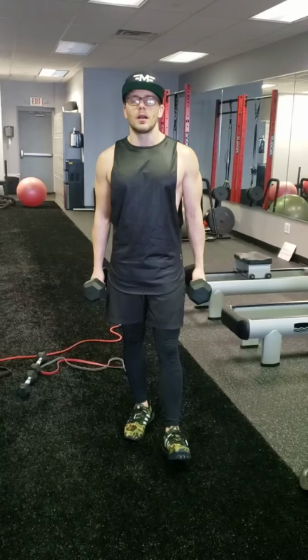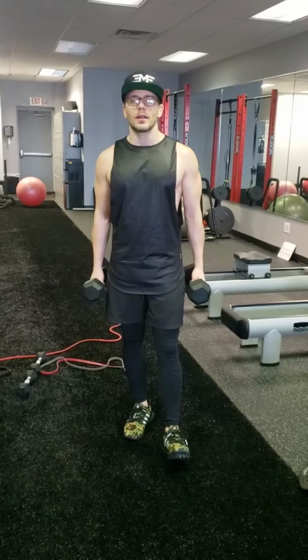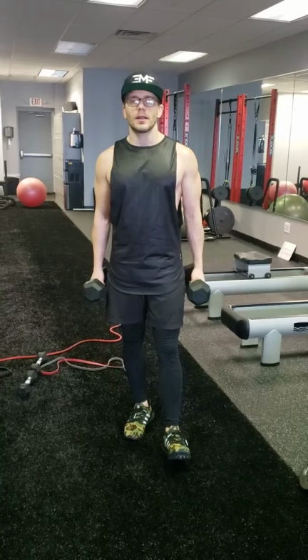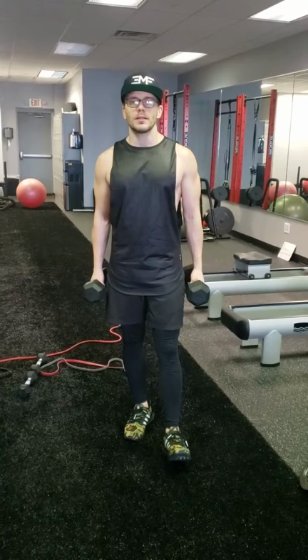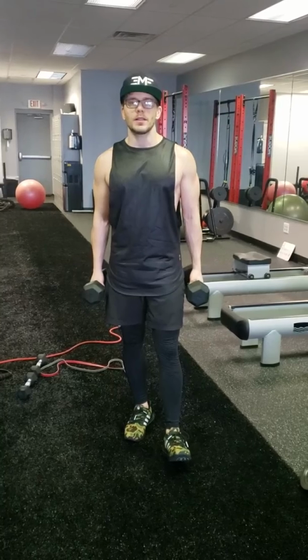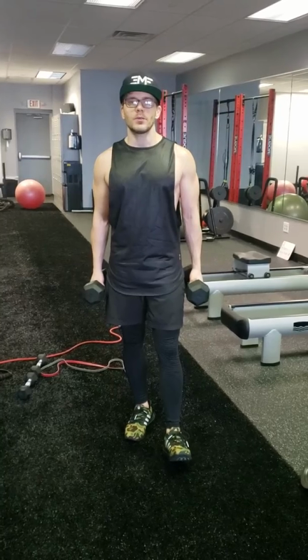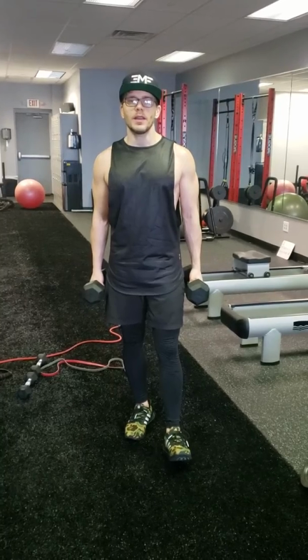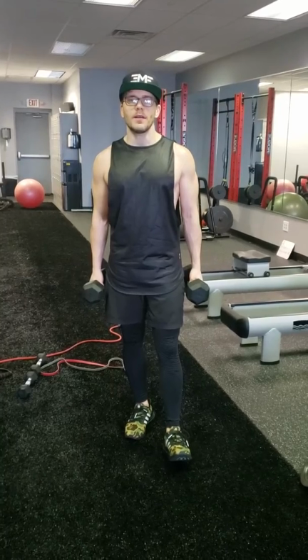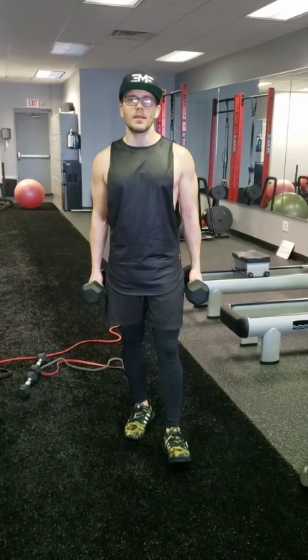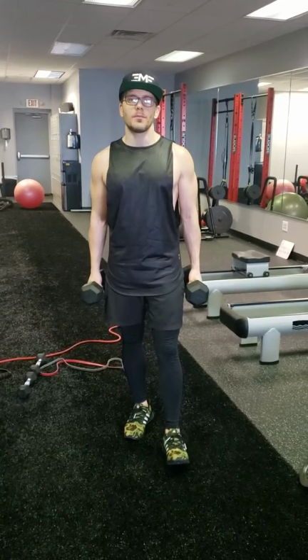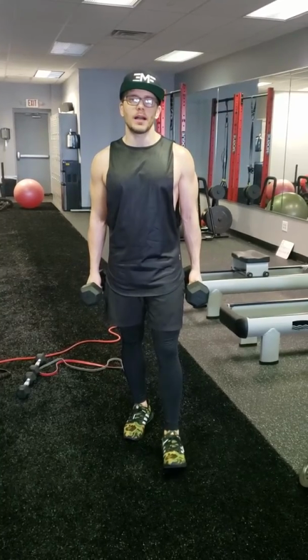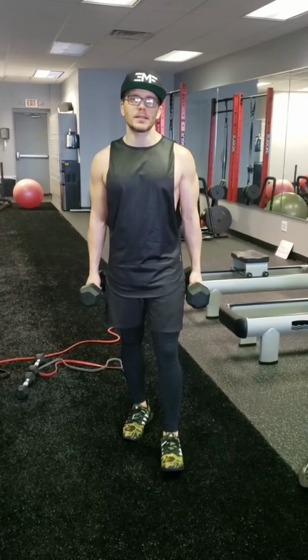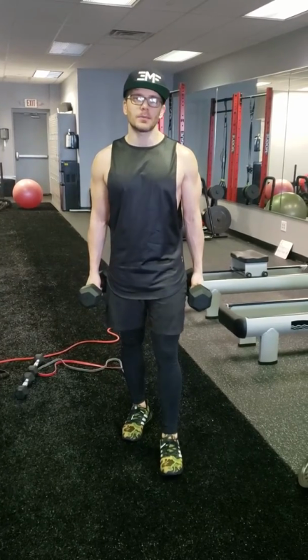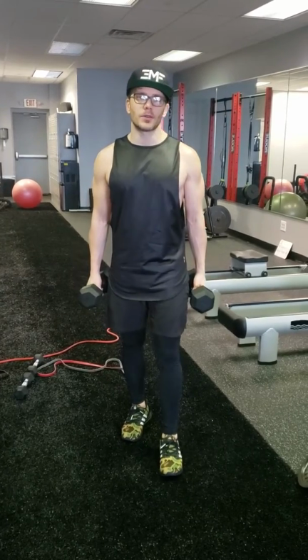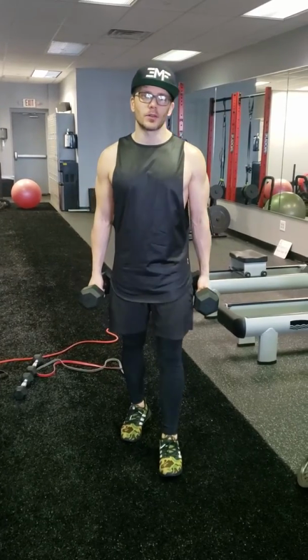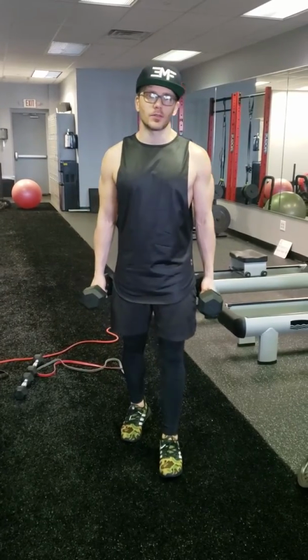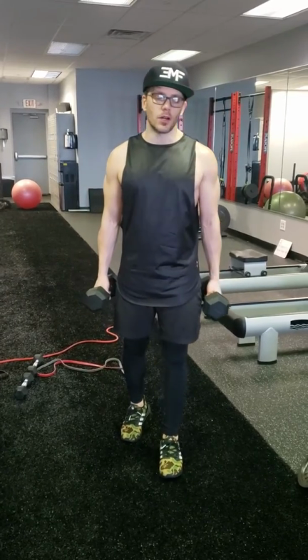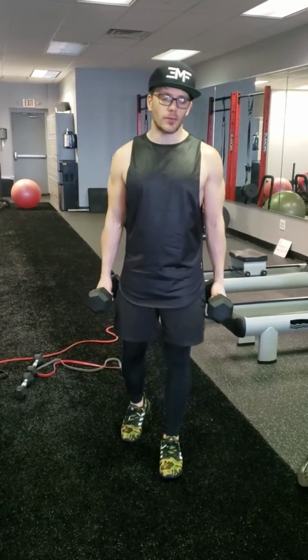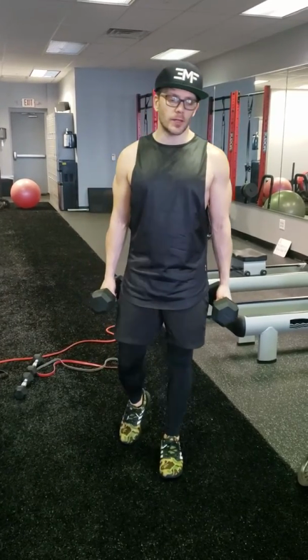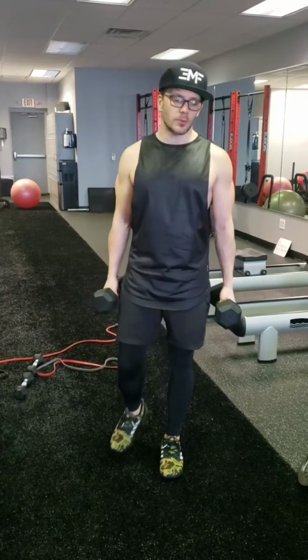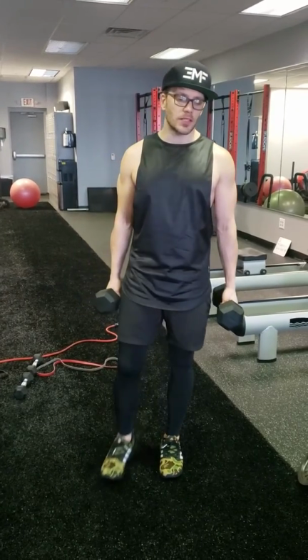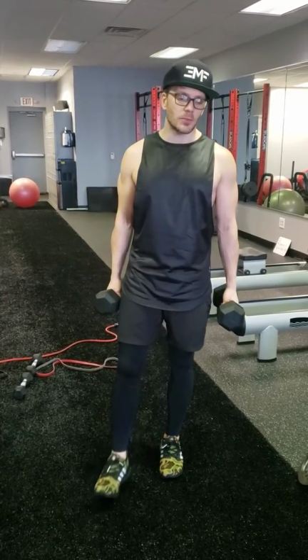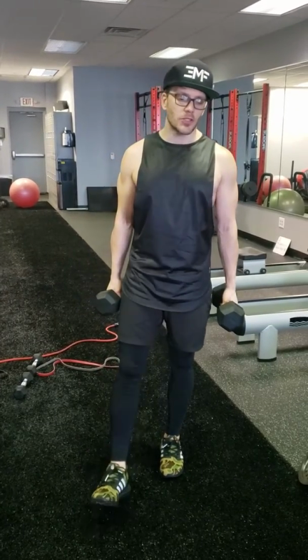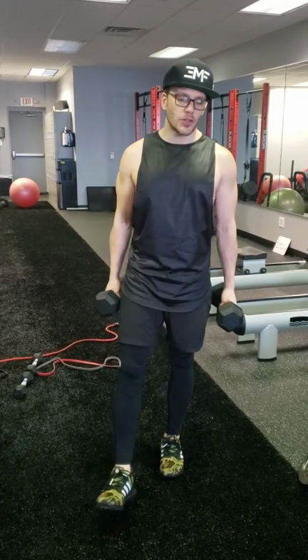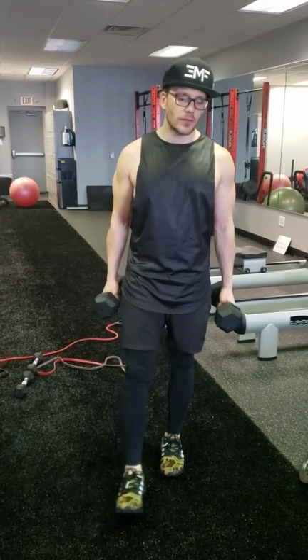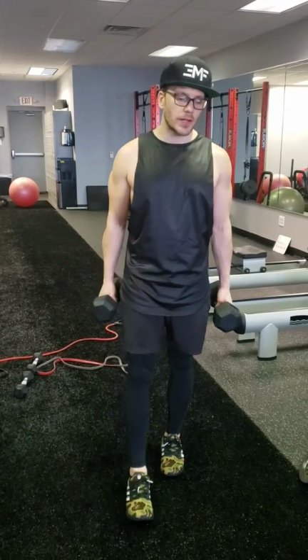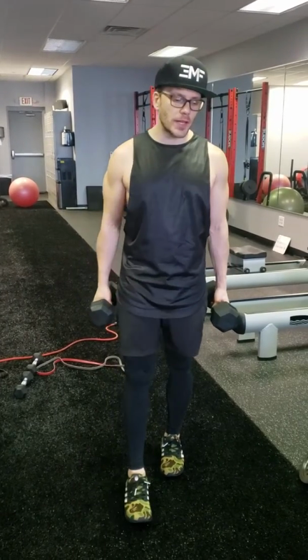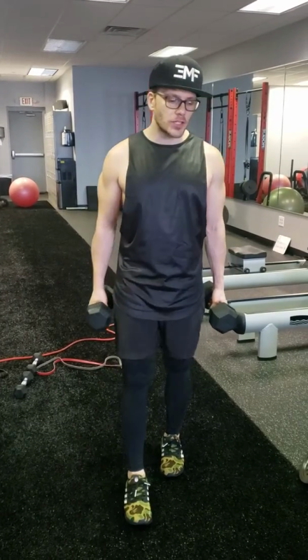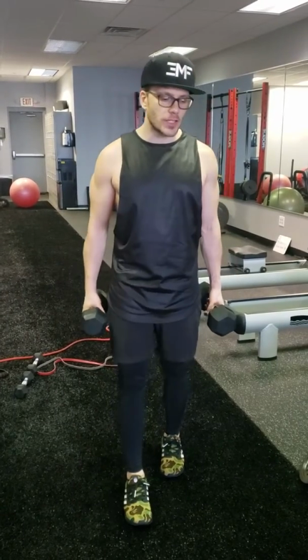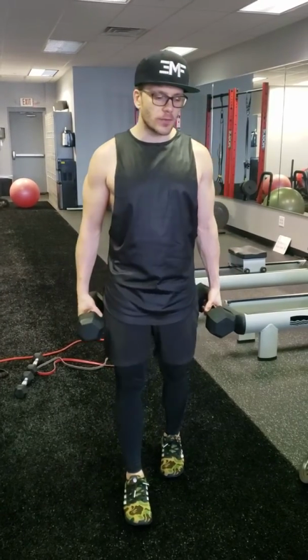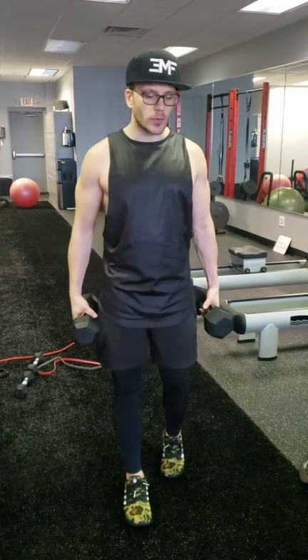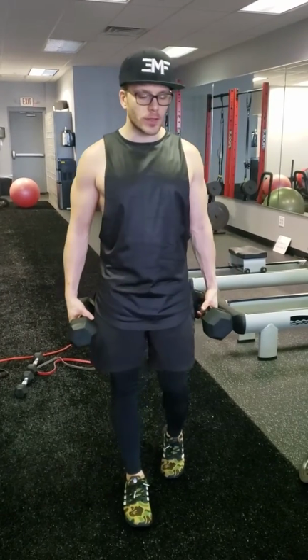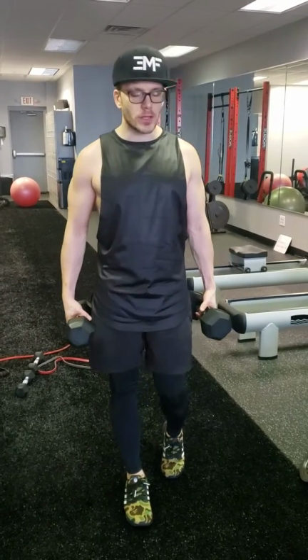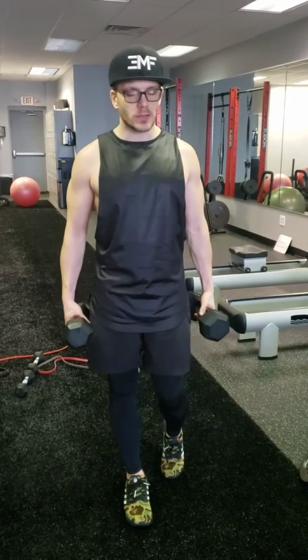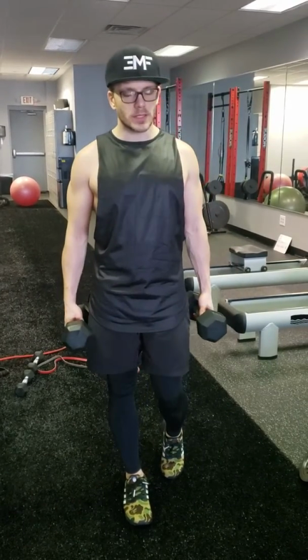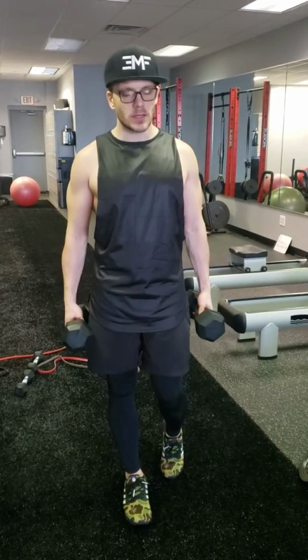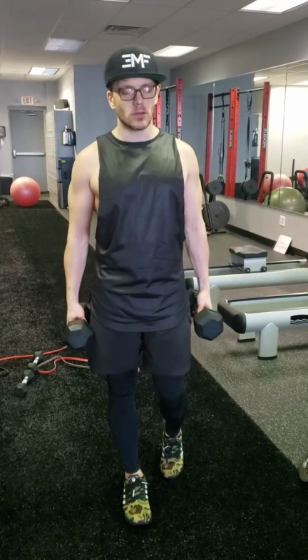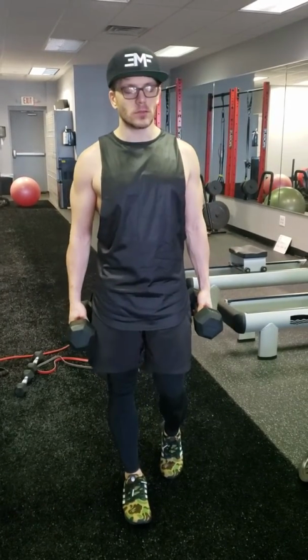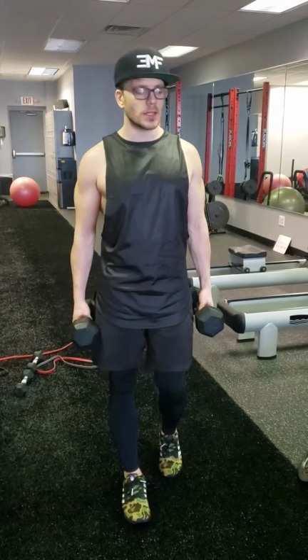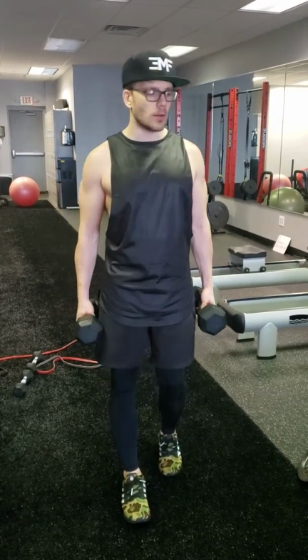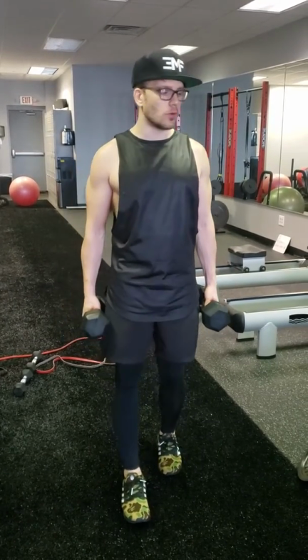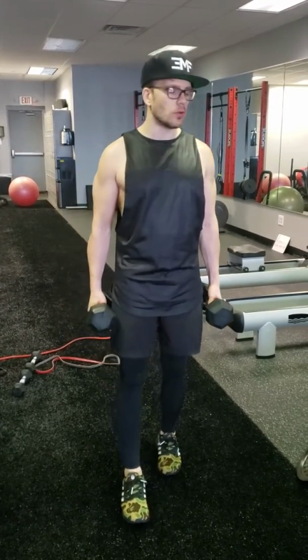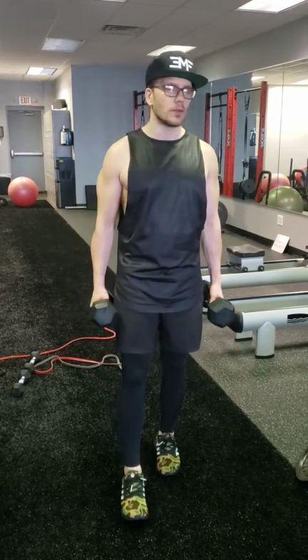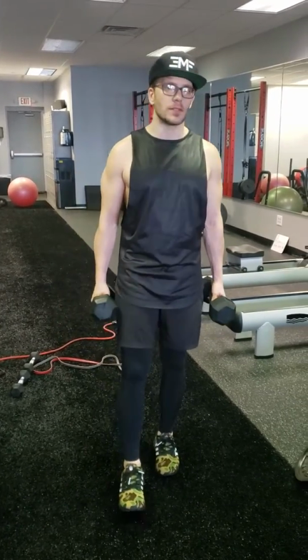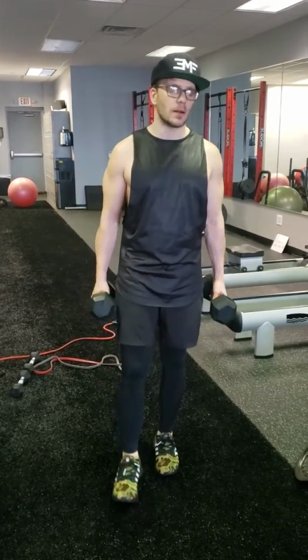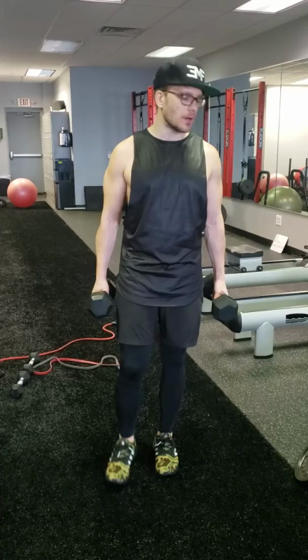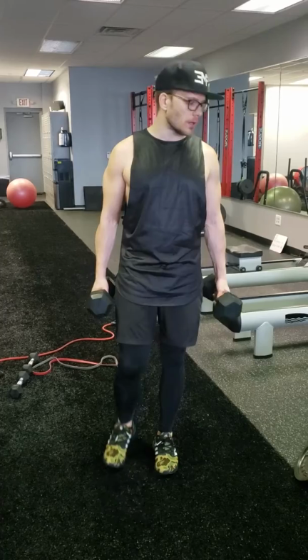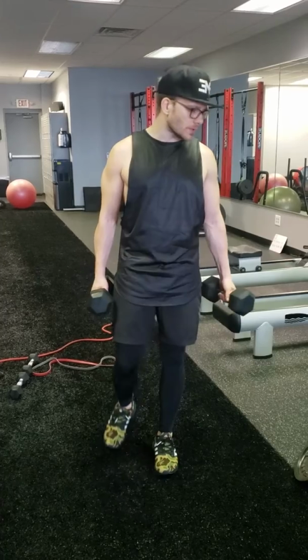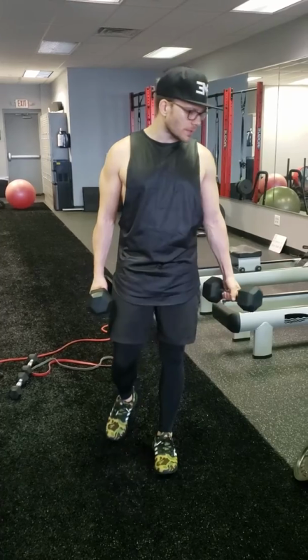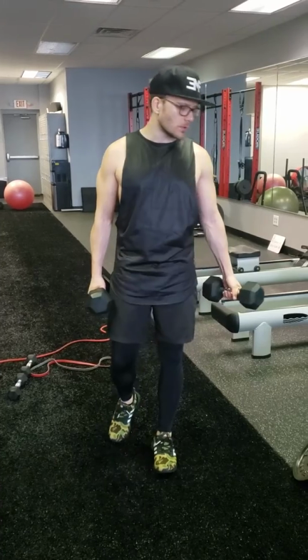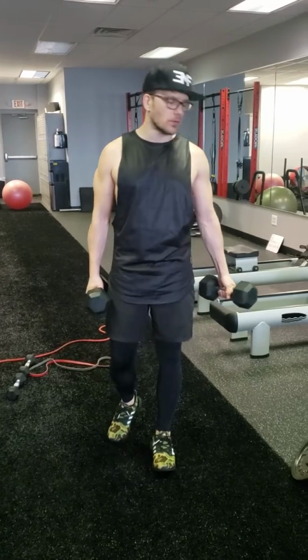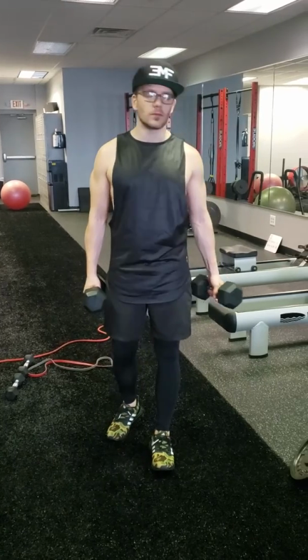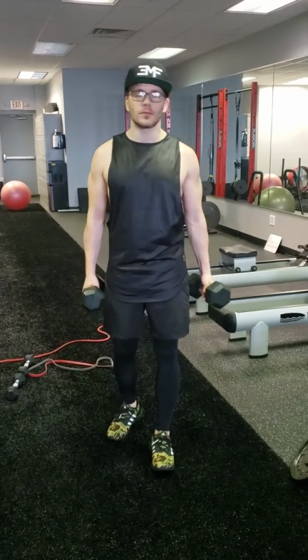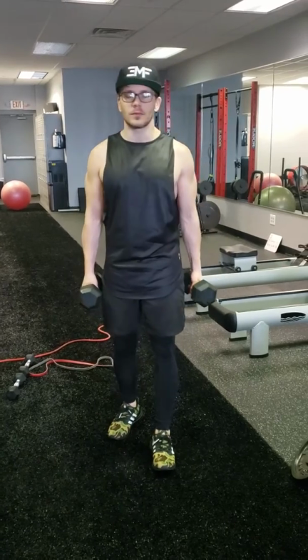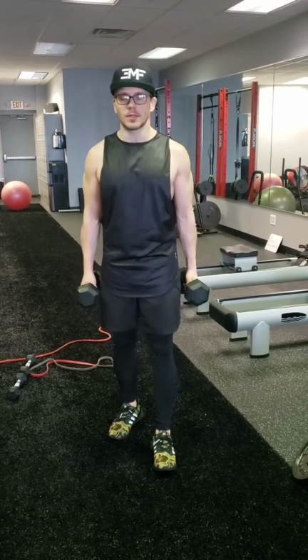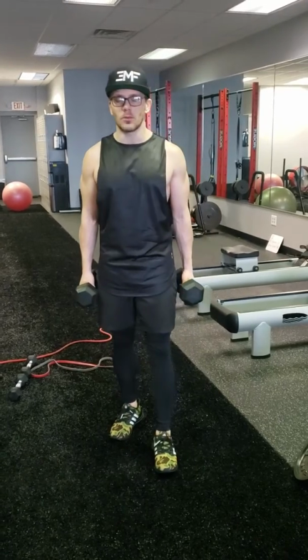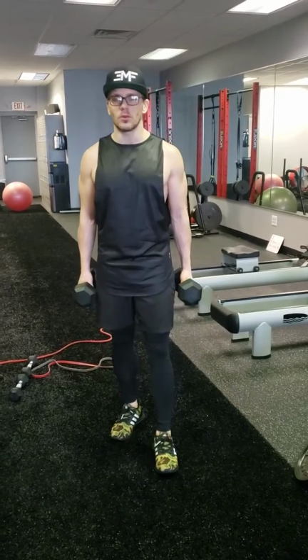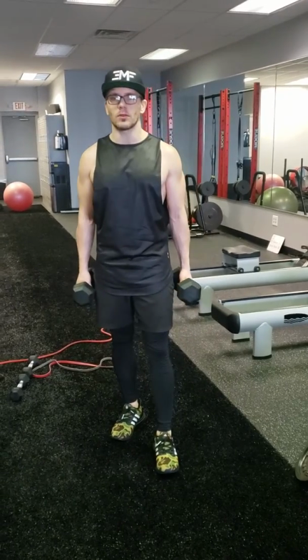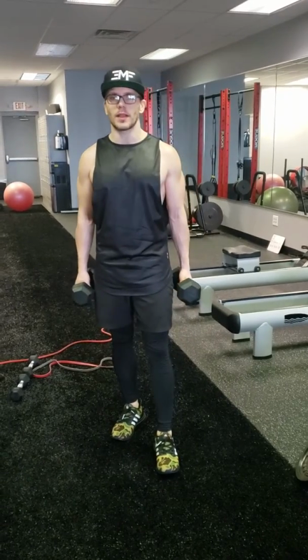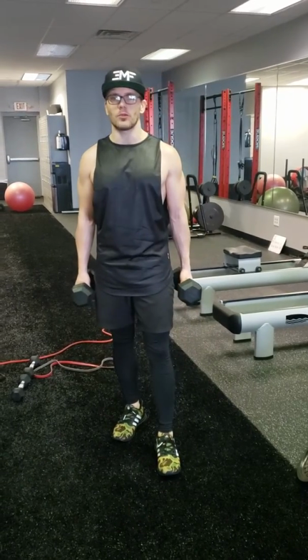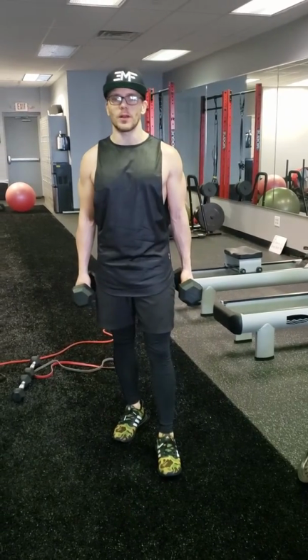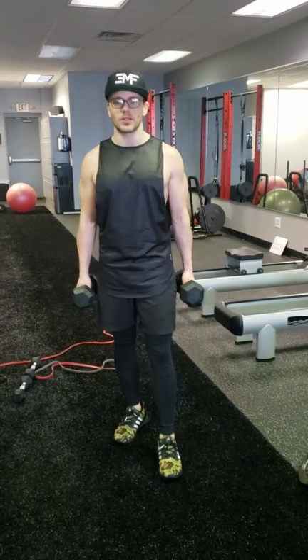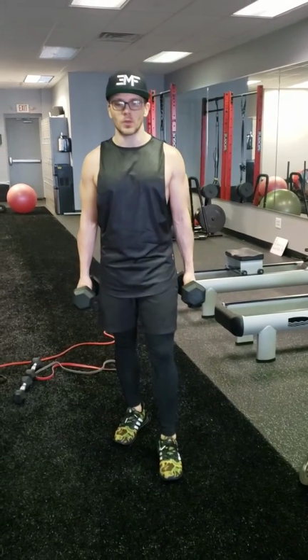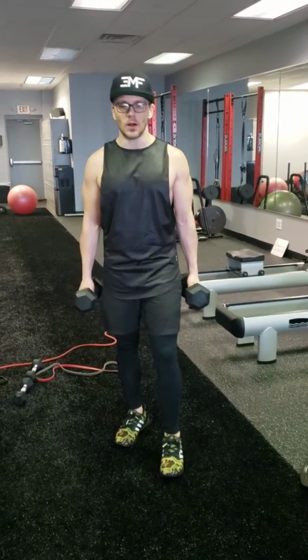Alright guys, here we have a bicep curl to overhead press. I'm going to show you variations of it: single dumbbell, double dumbbell, and single and double kettlebell as well.